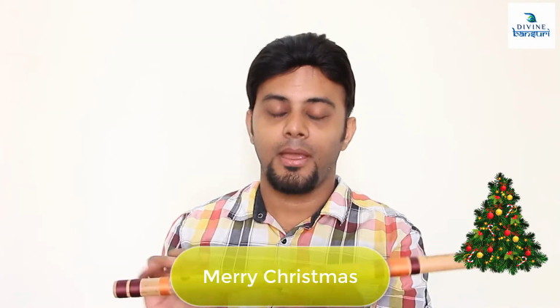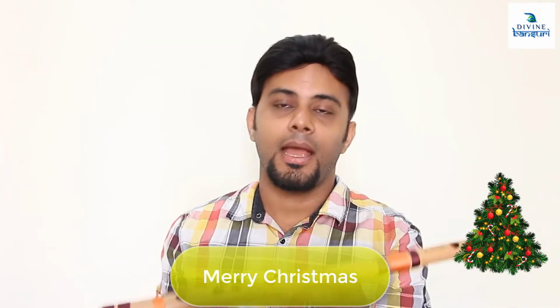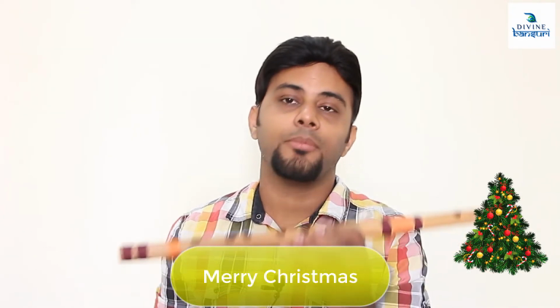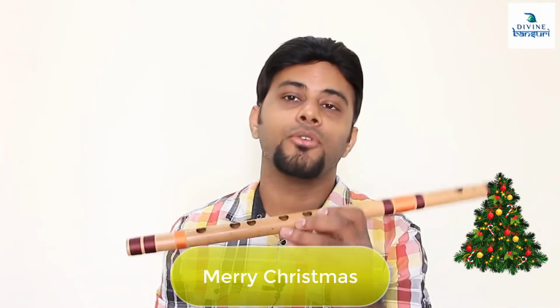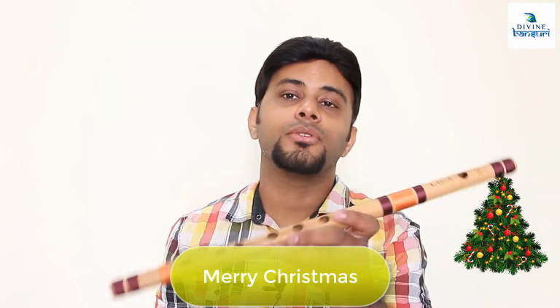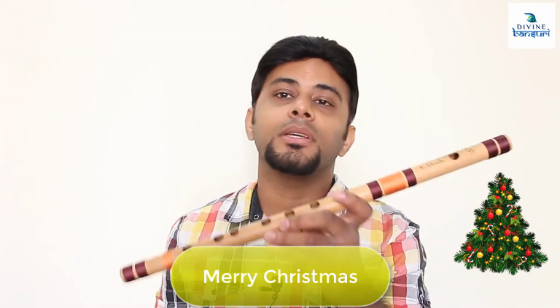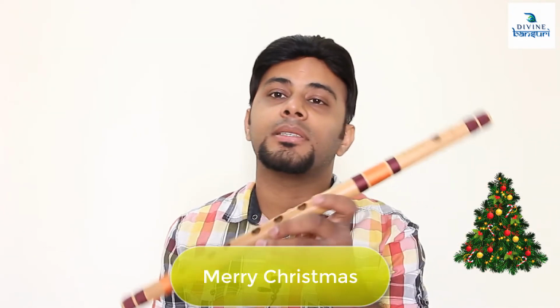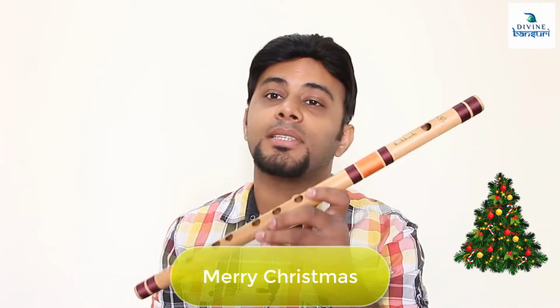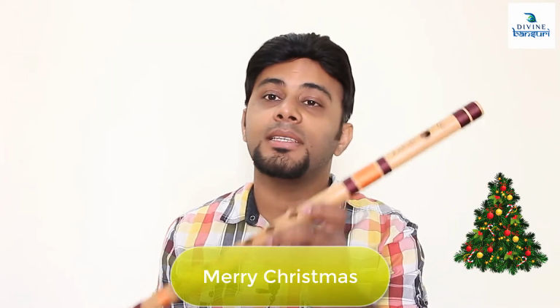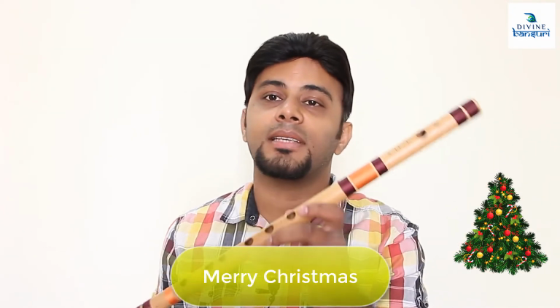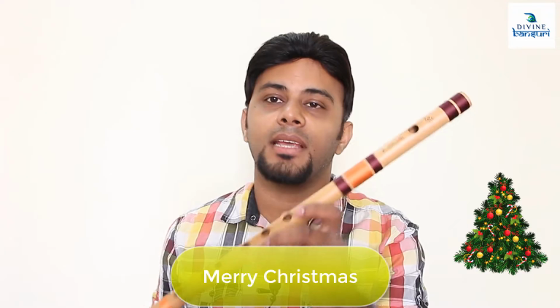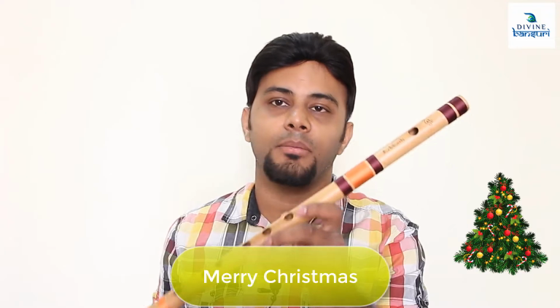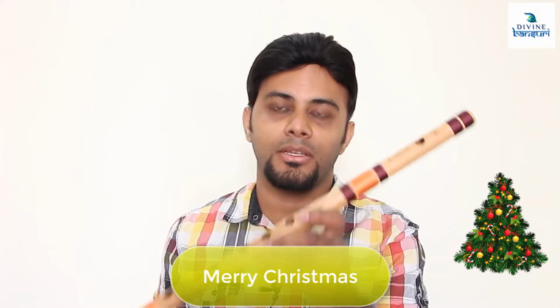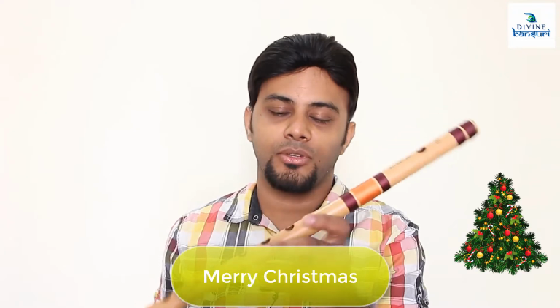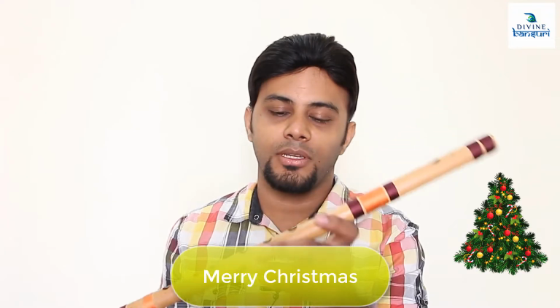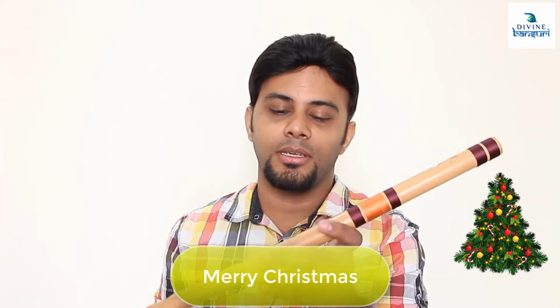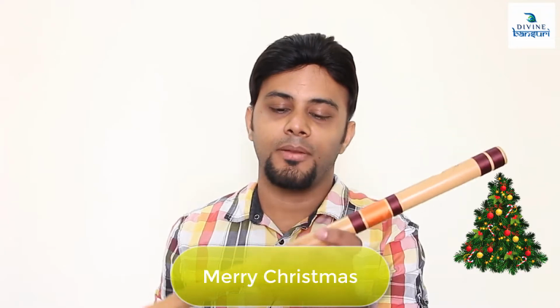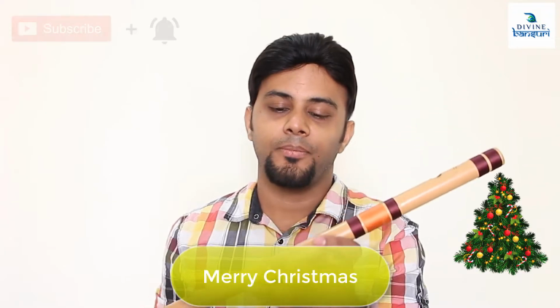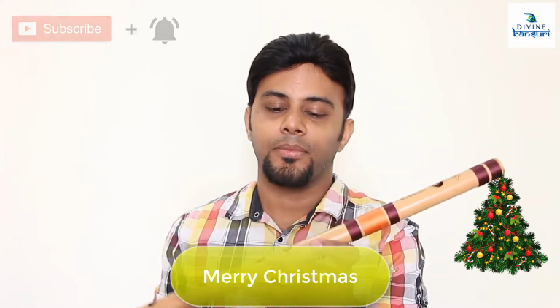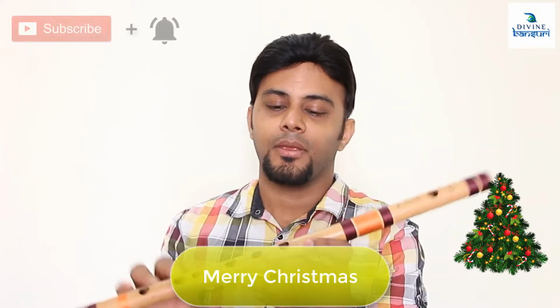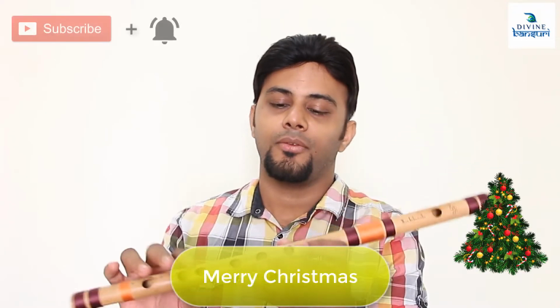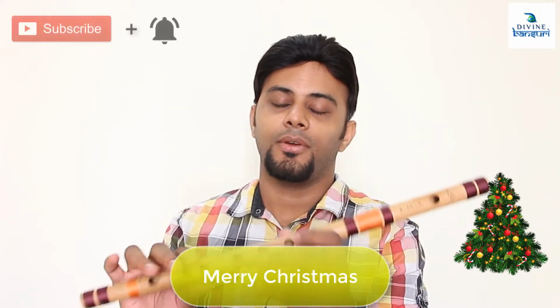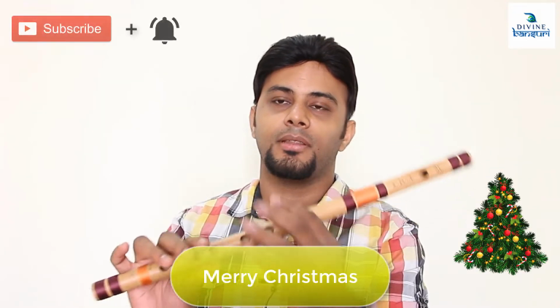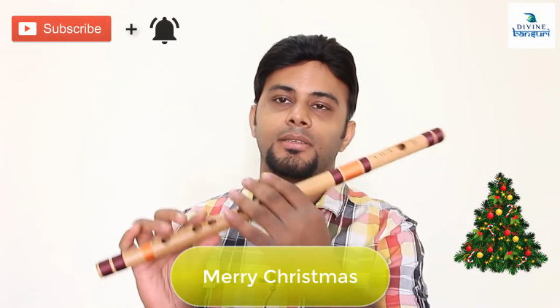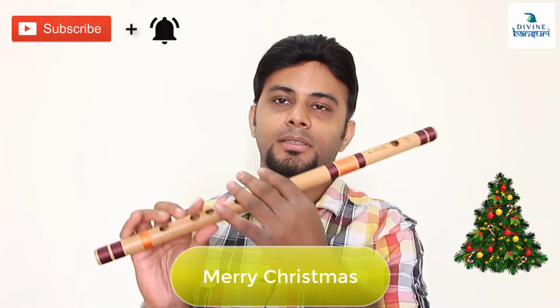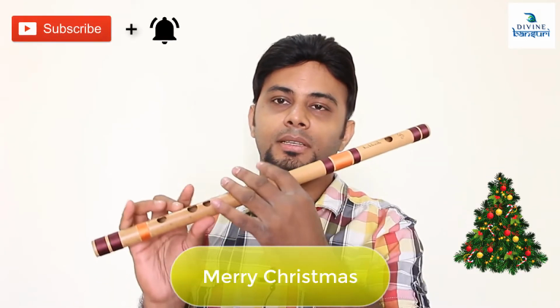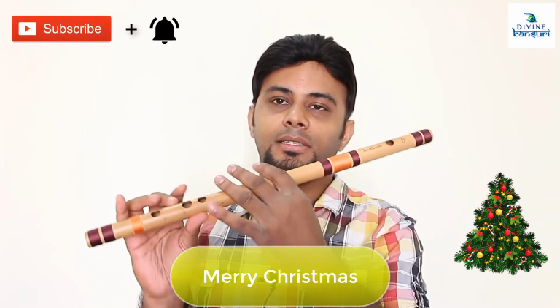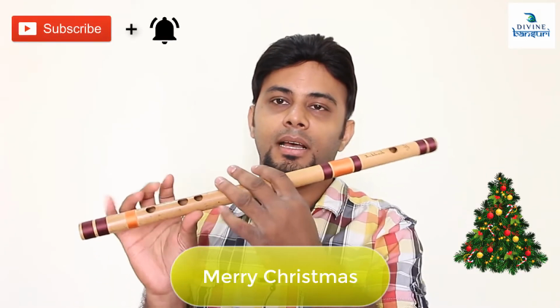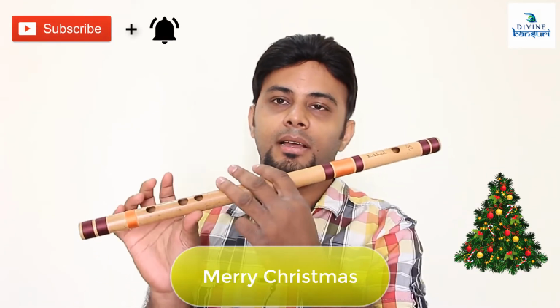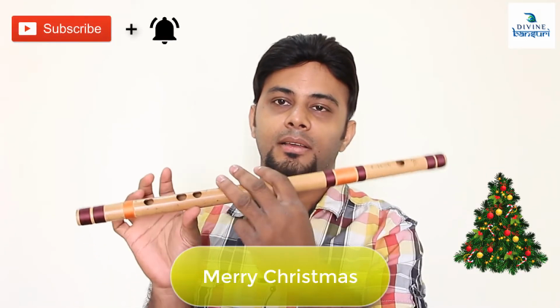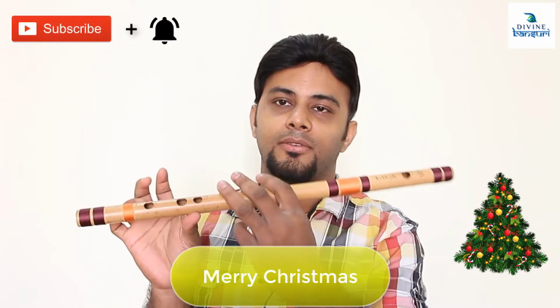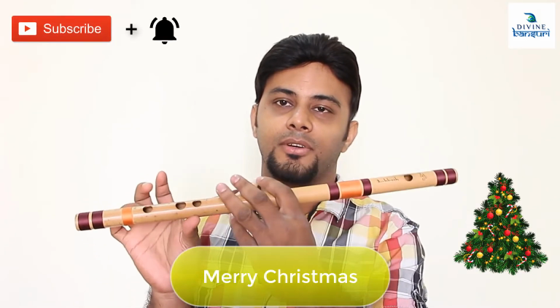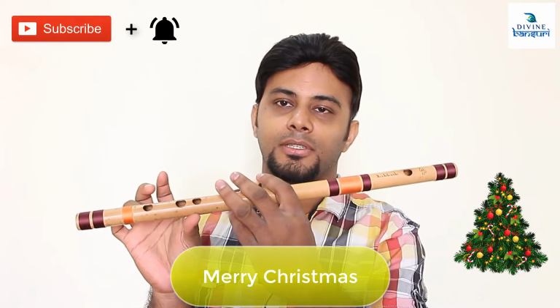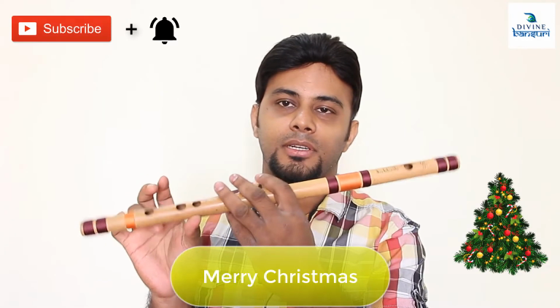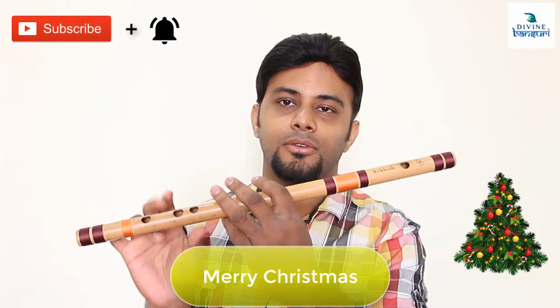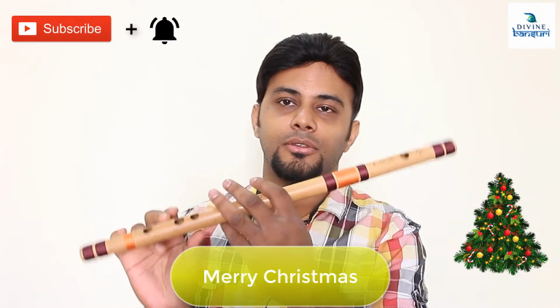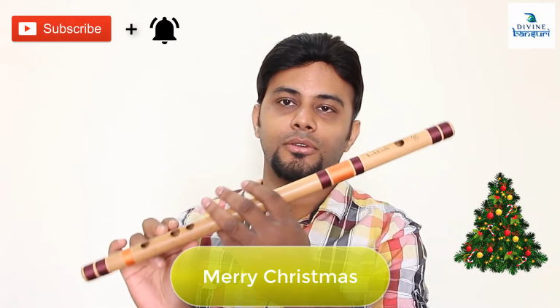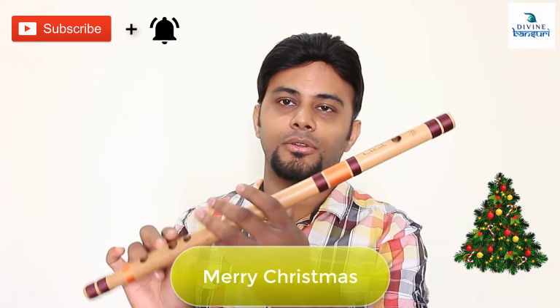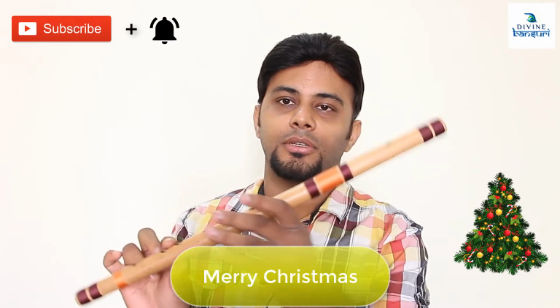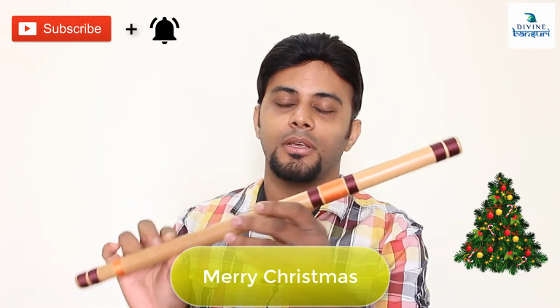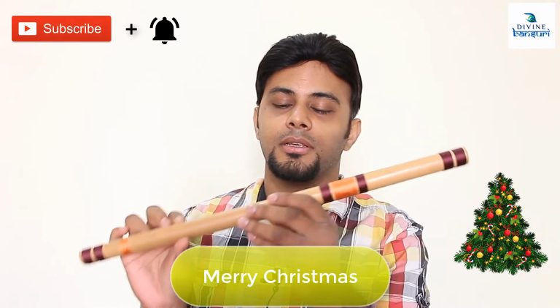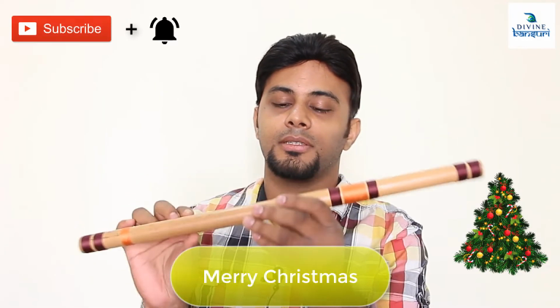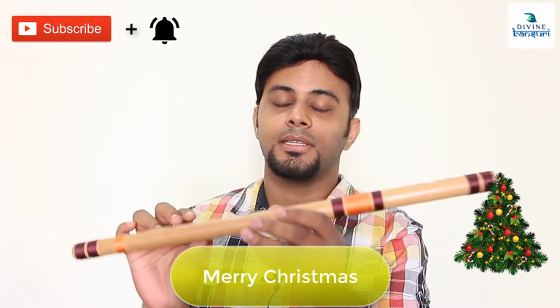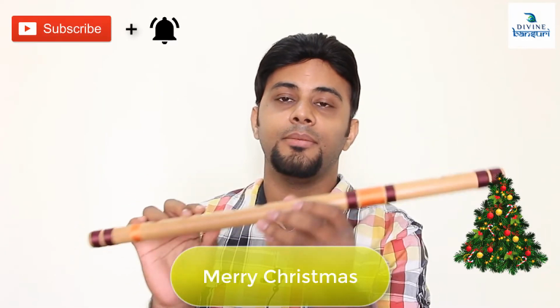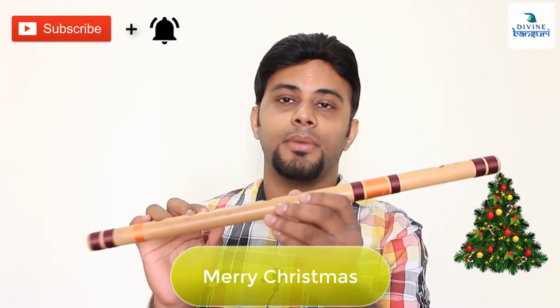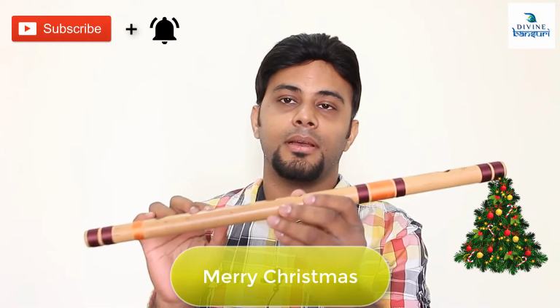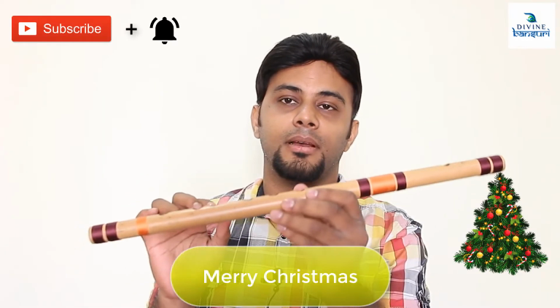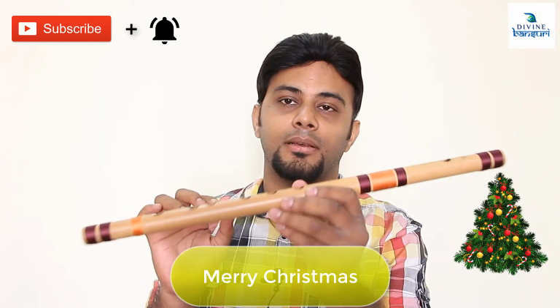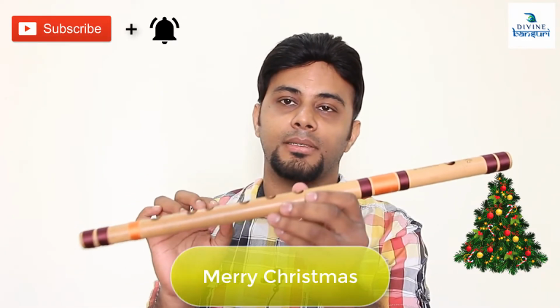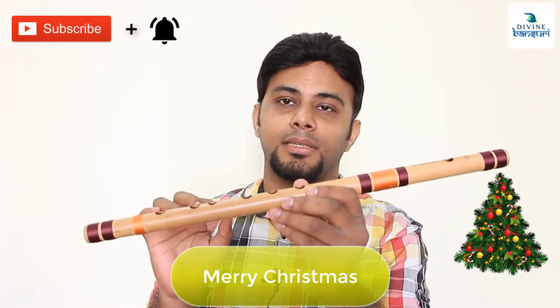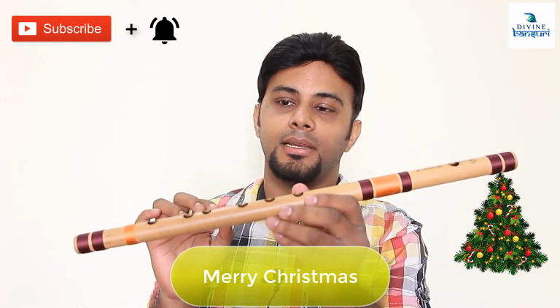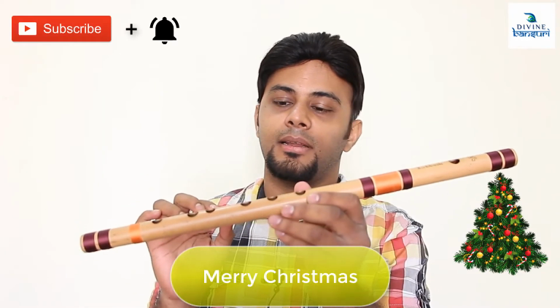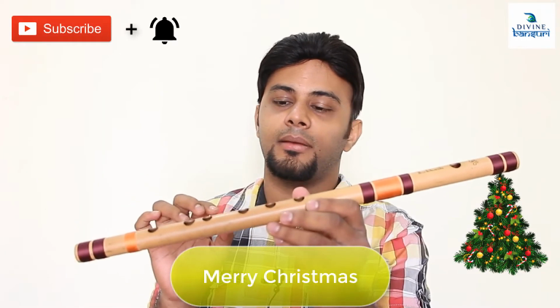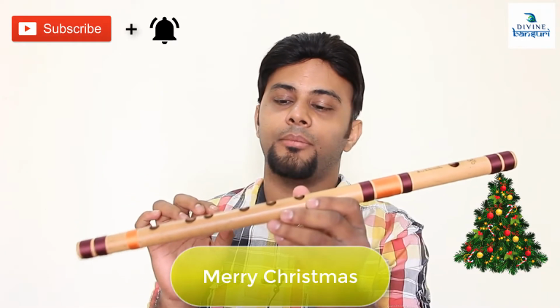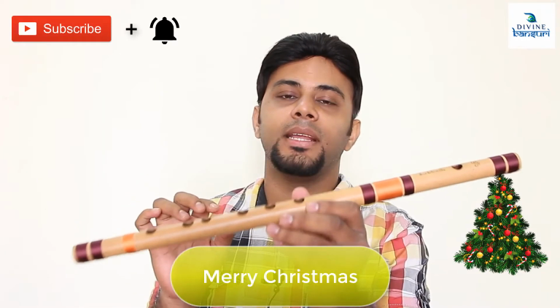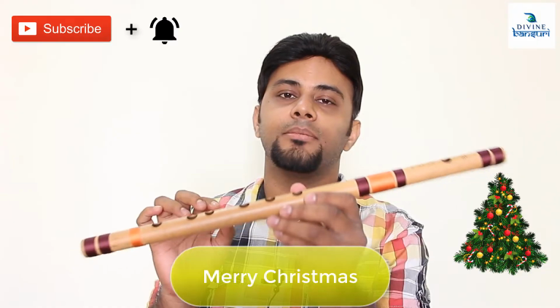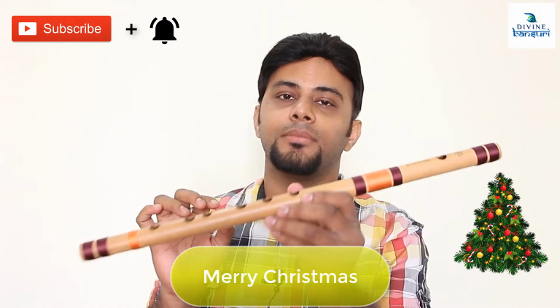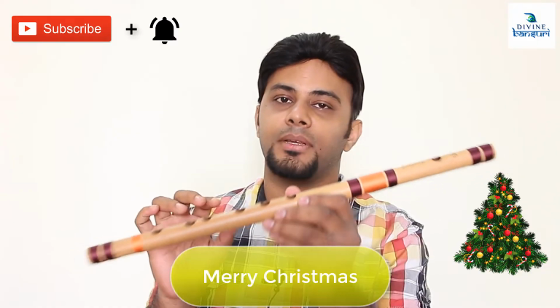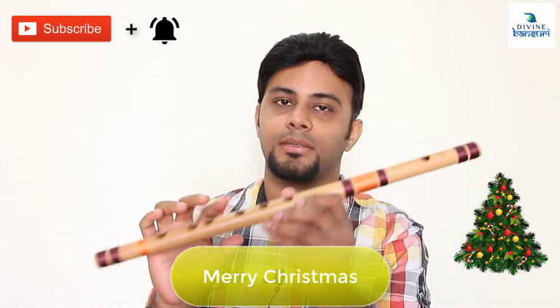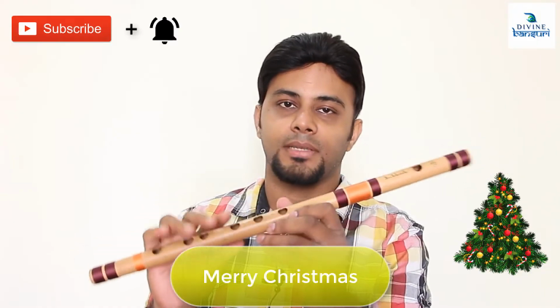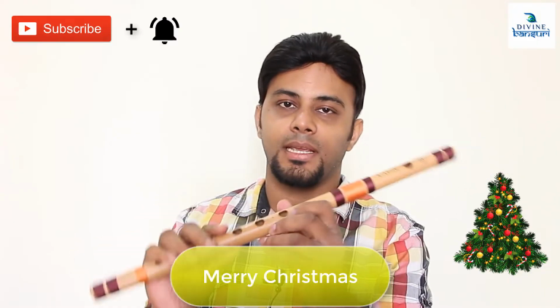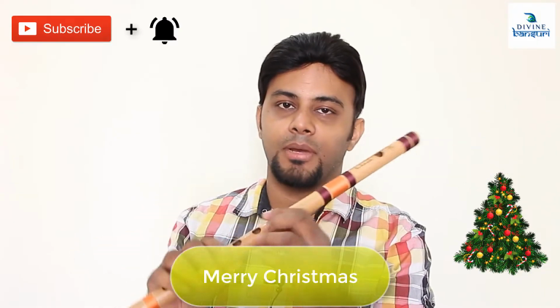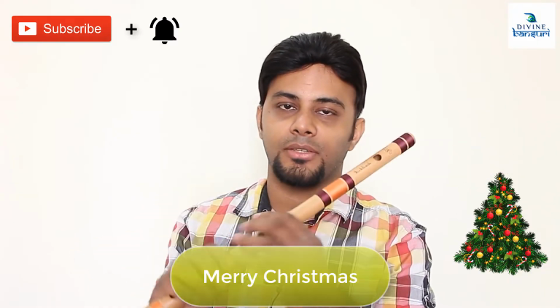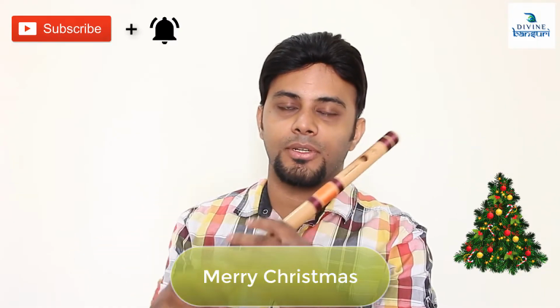I'm using a C scale Bansuri here, where this is the Sa — first three holes closed. It's a medium scale Bansuri.